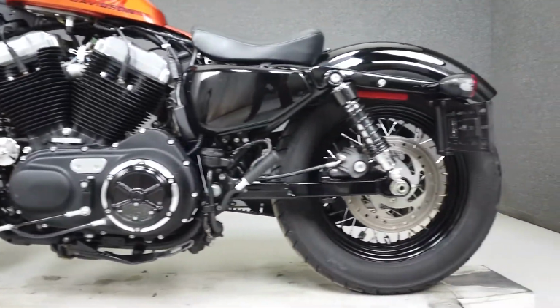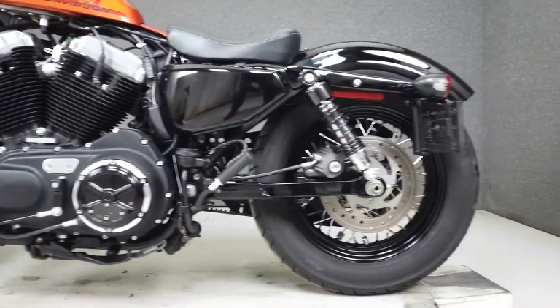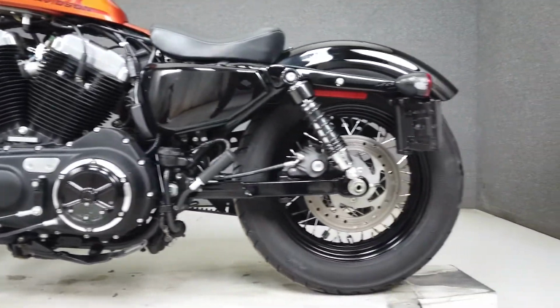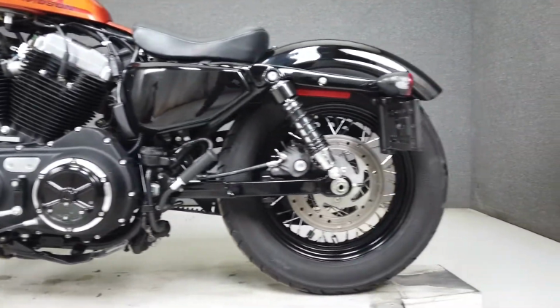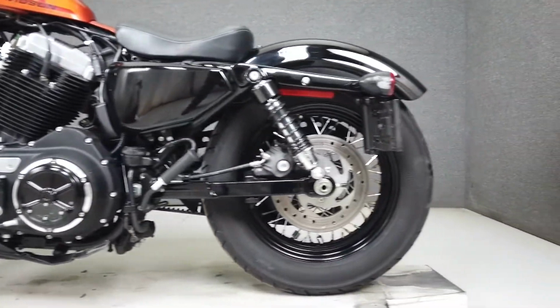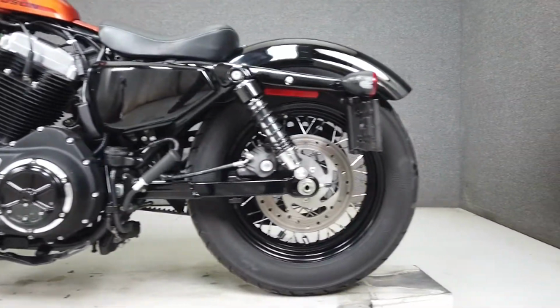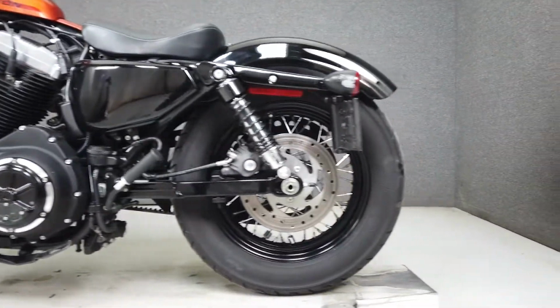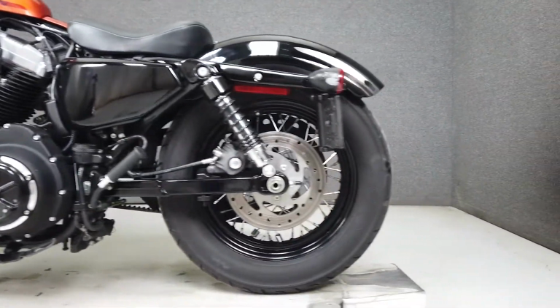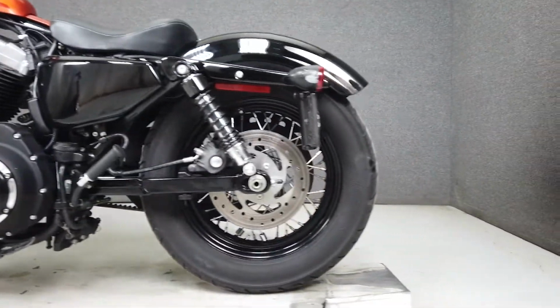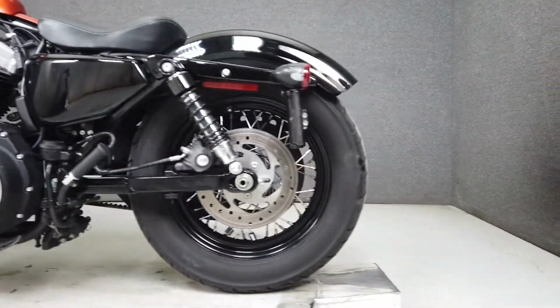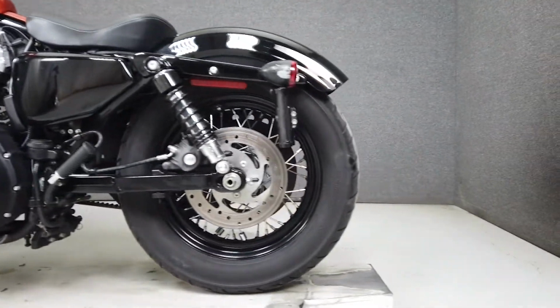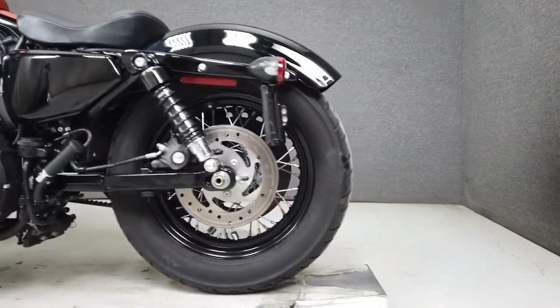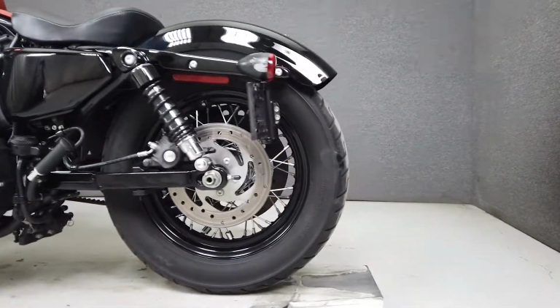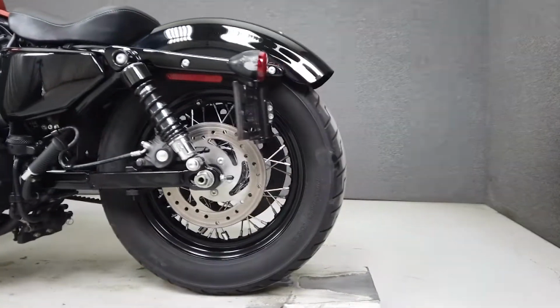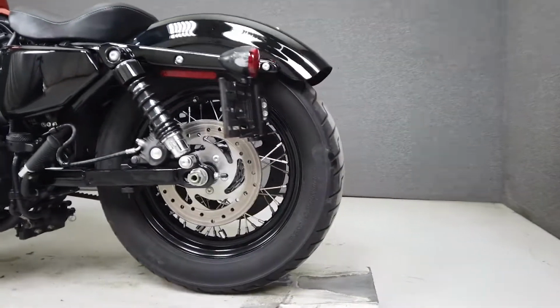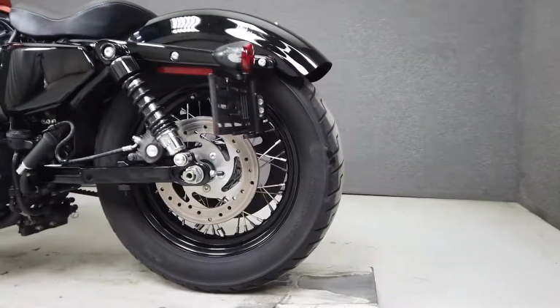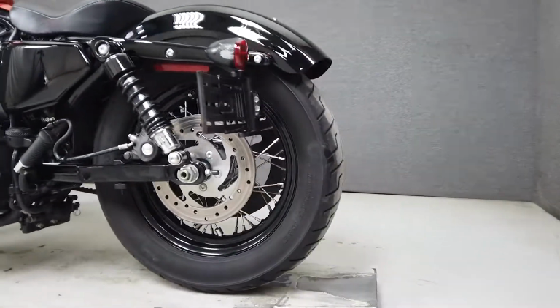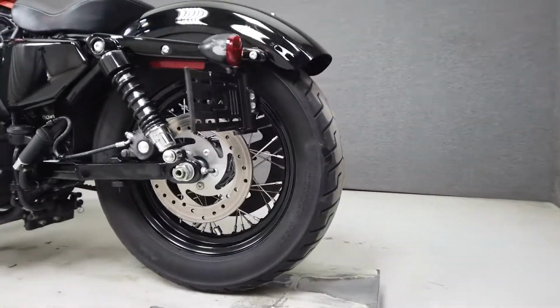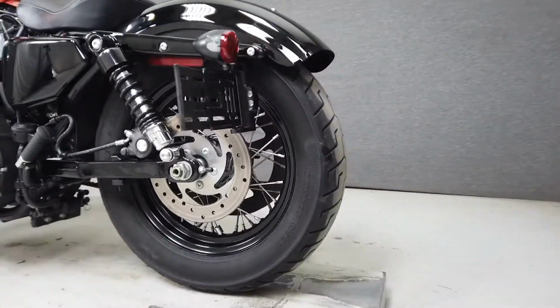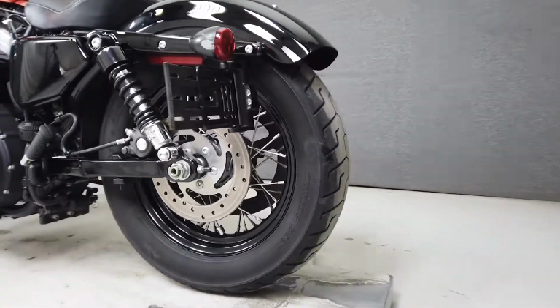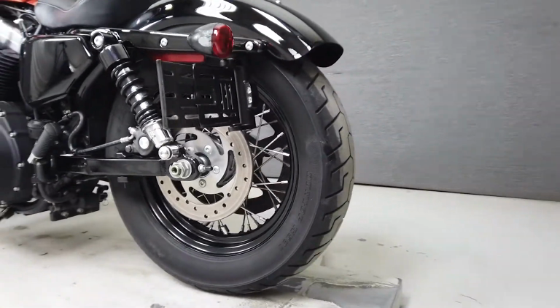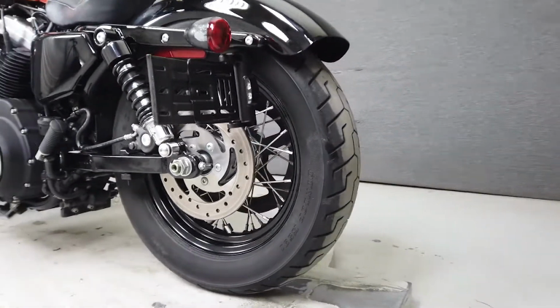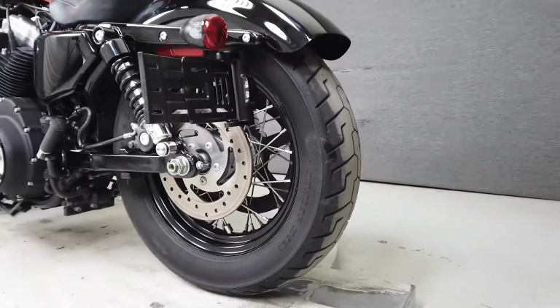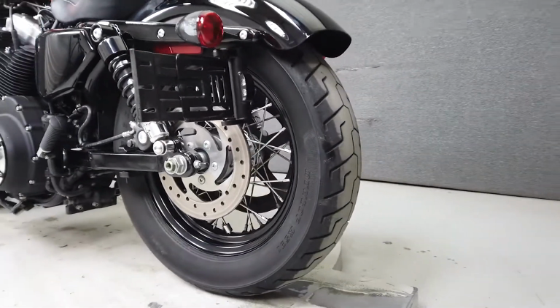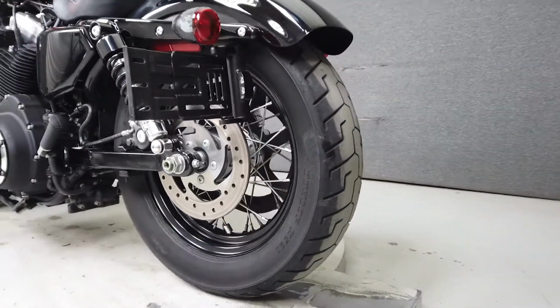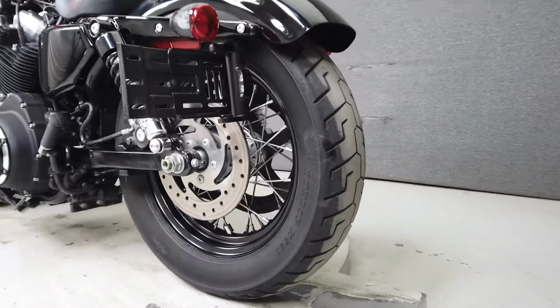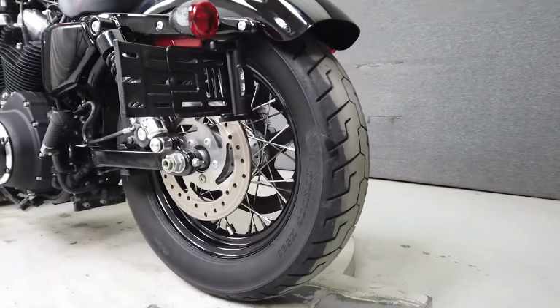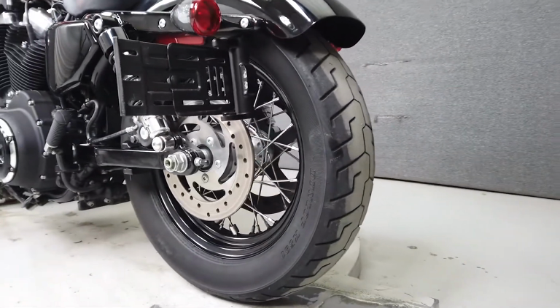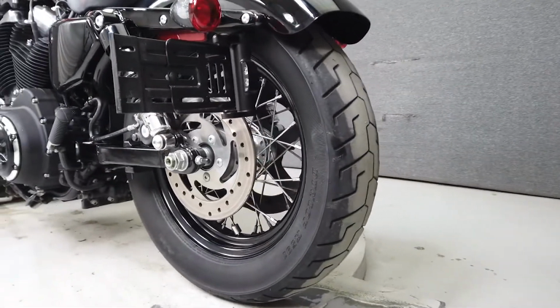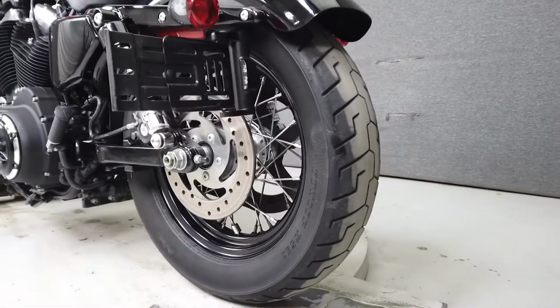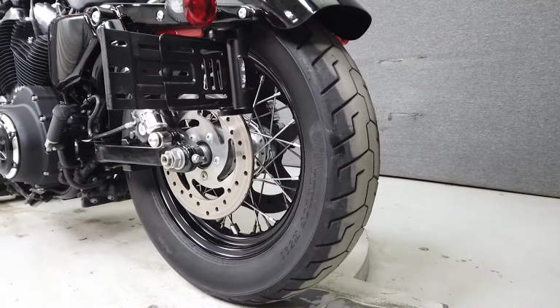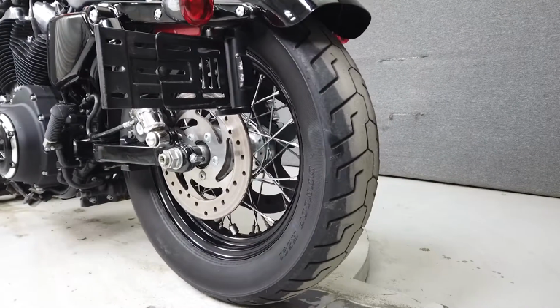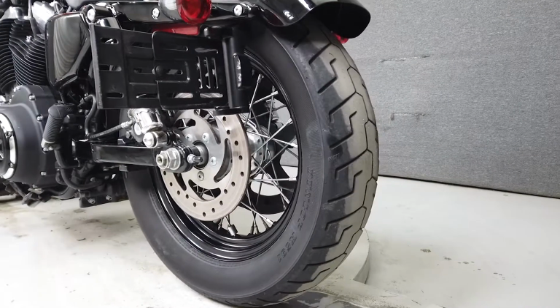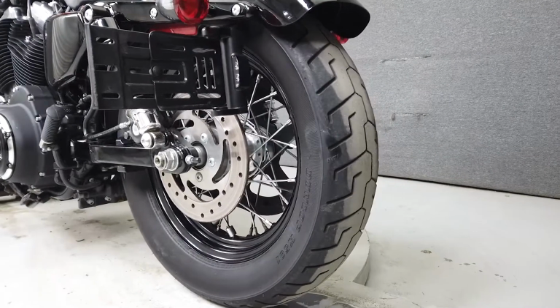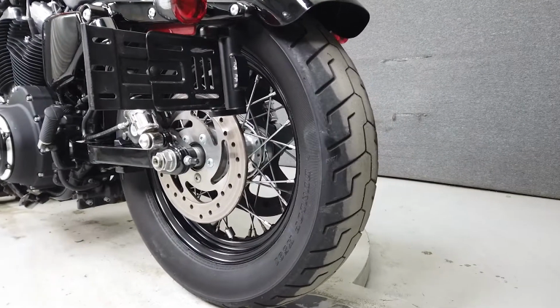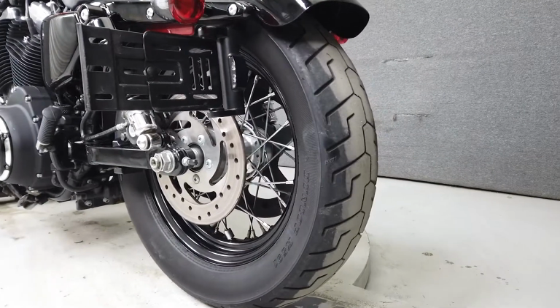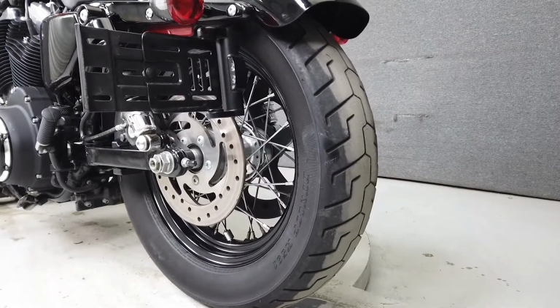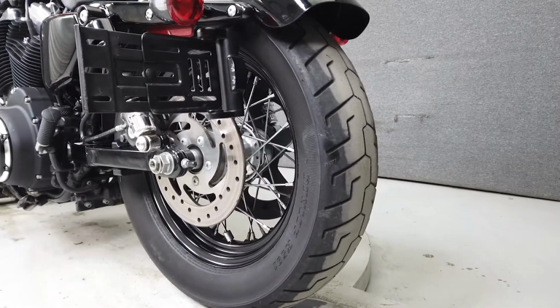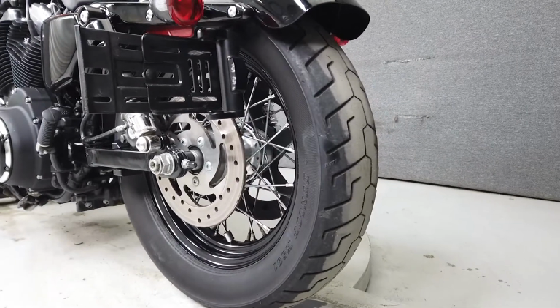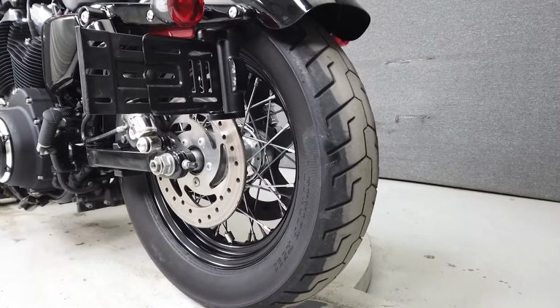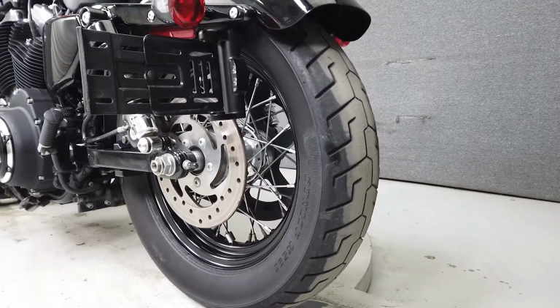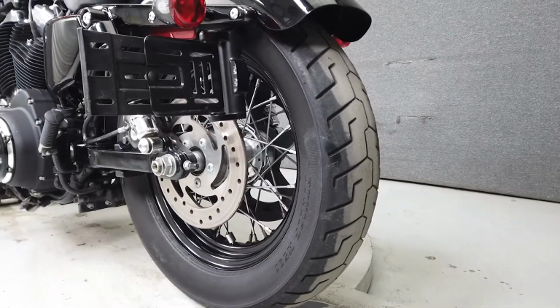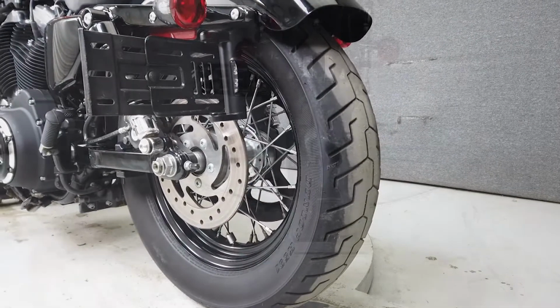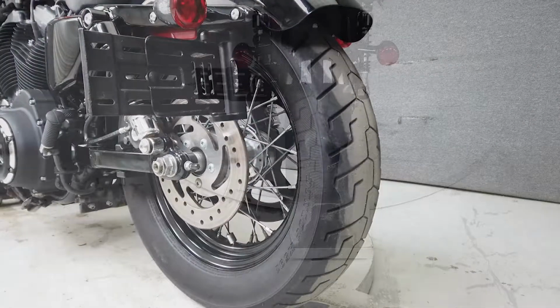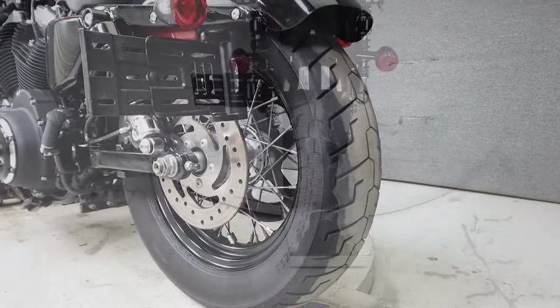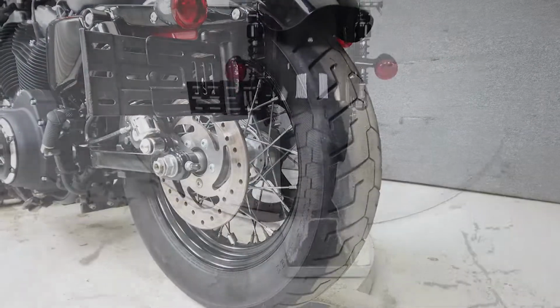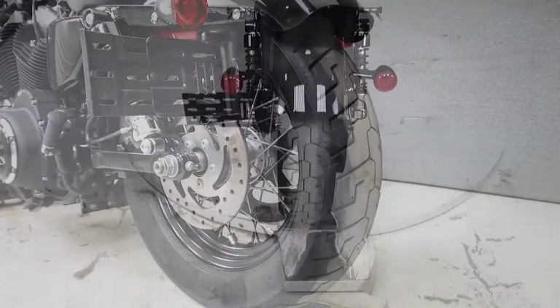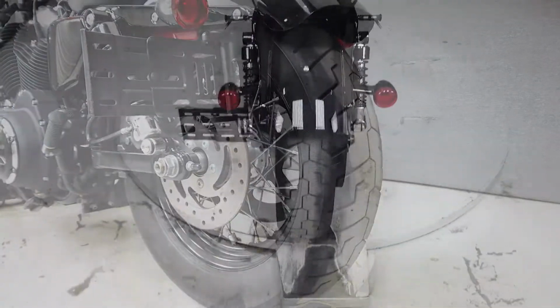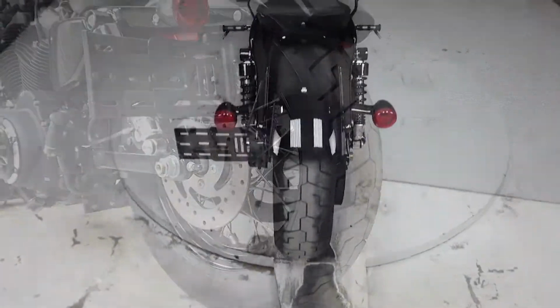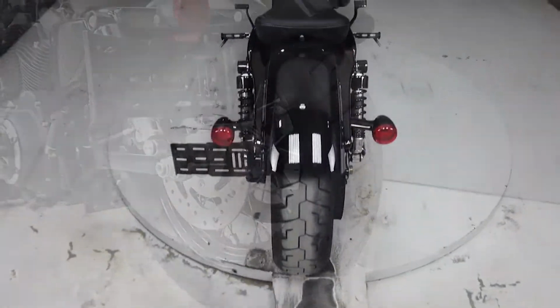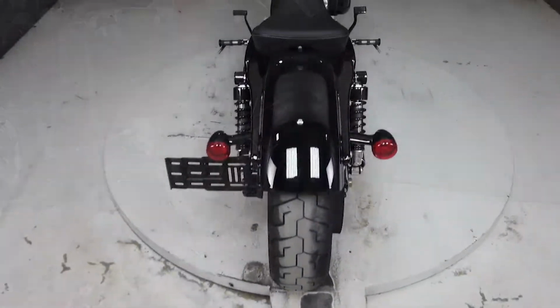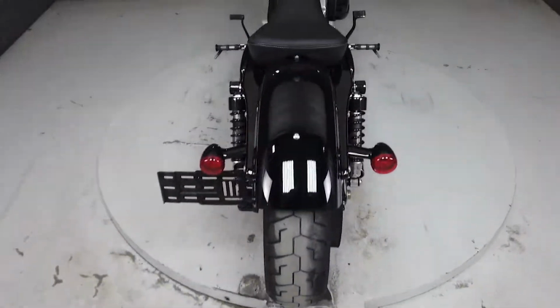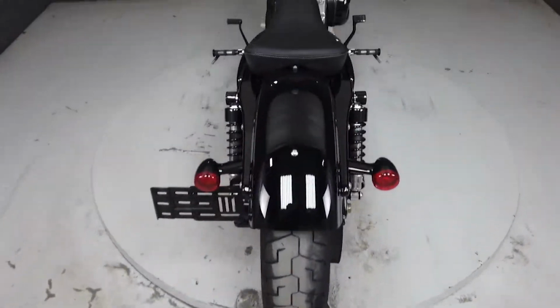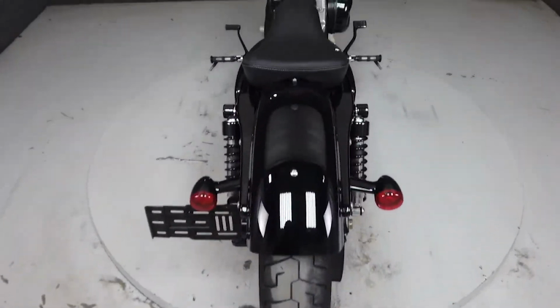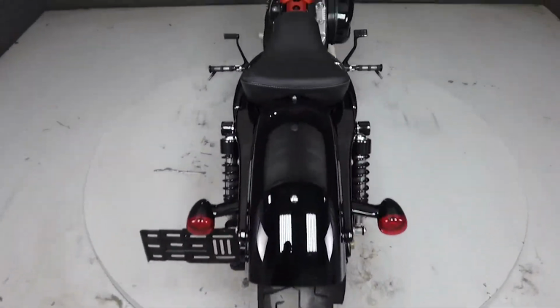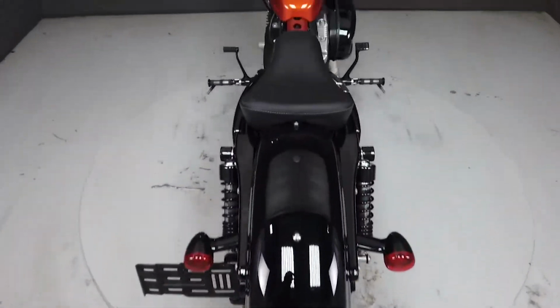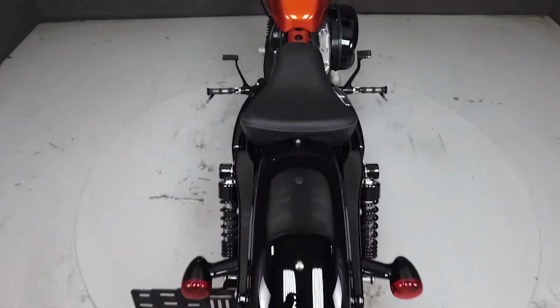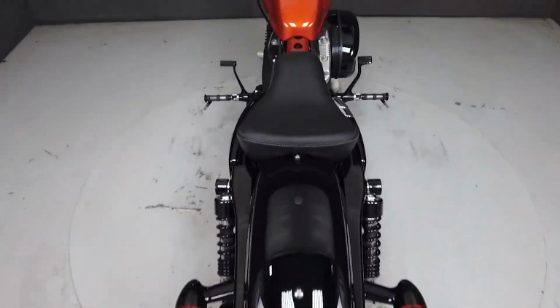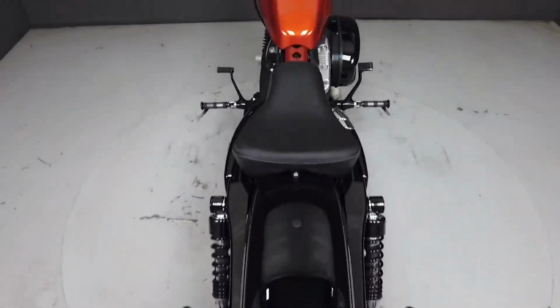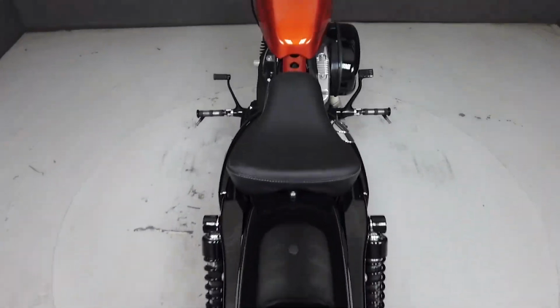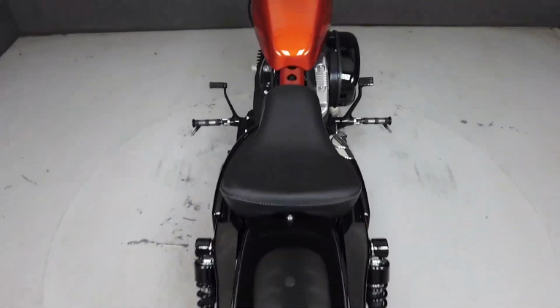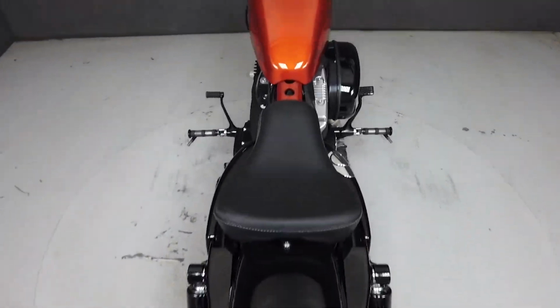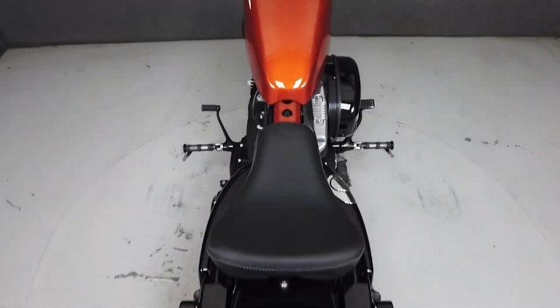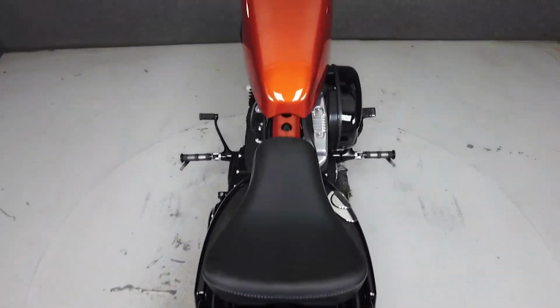While this vehicle does not pass New Hampshire state inspection, all it needs to do so is an exhaust that falls within the New Hampshire decibel limits.